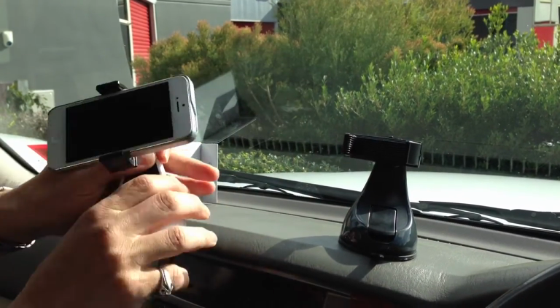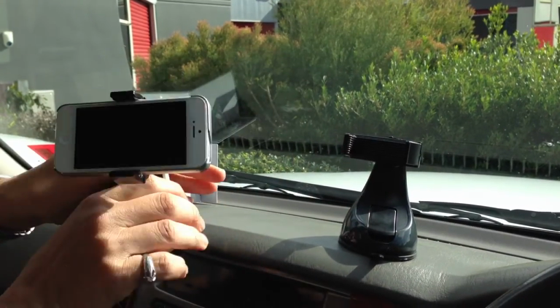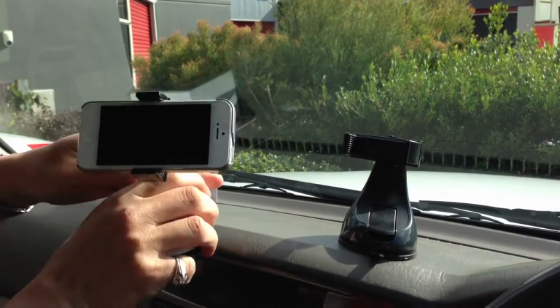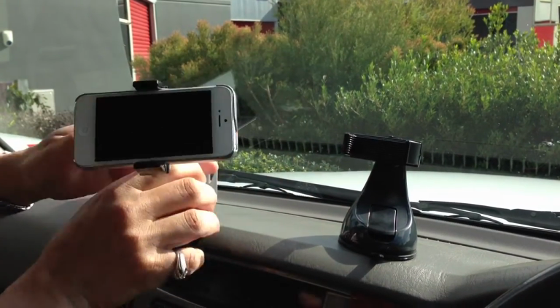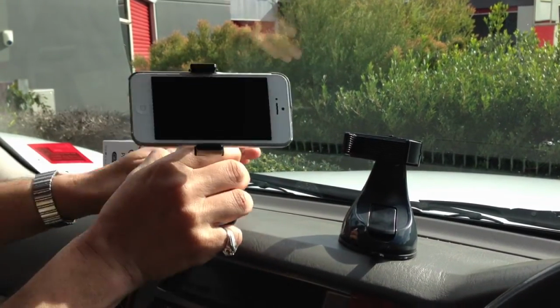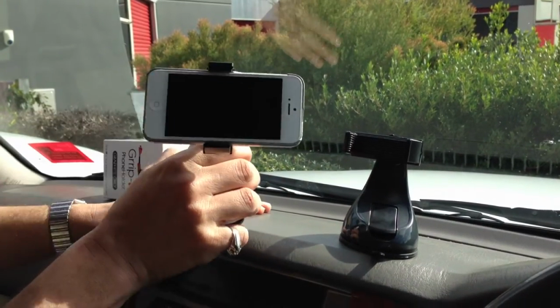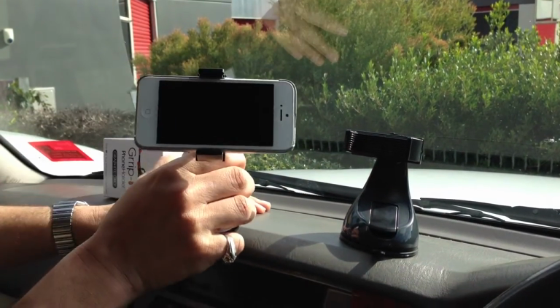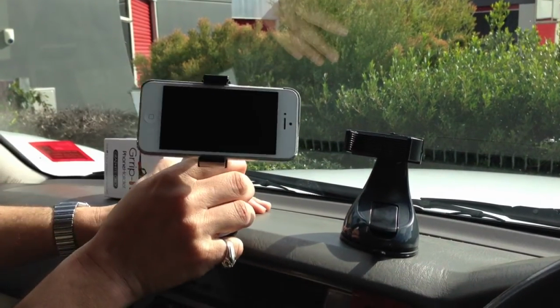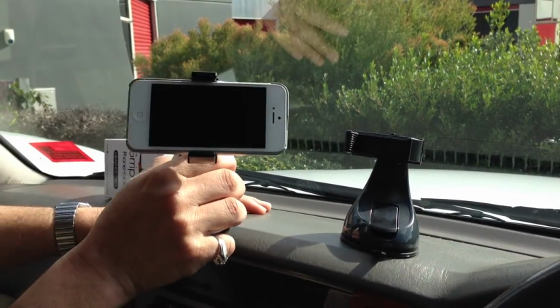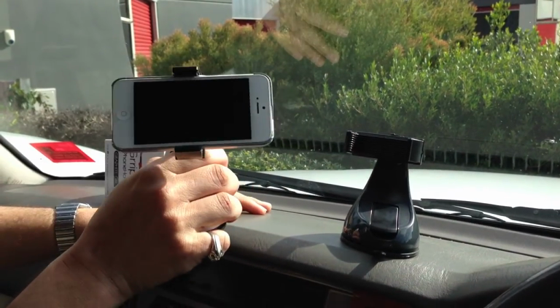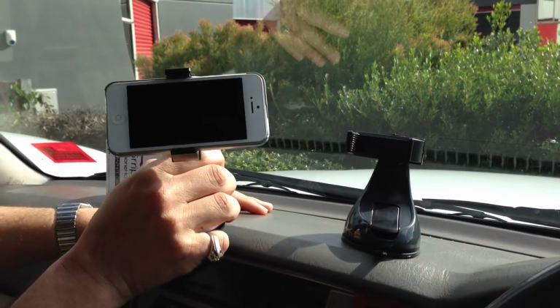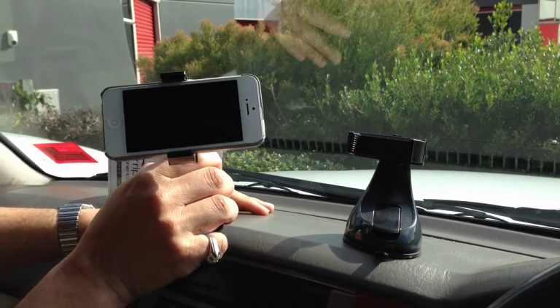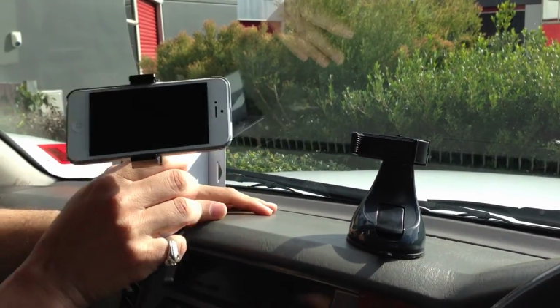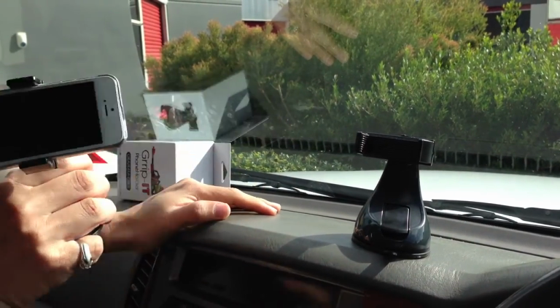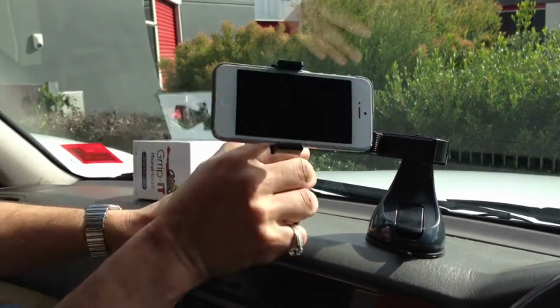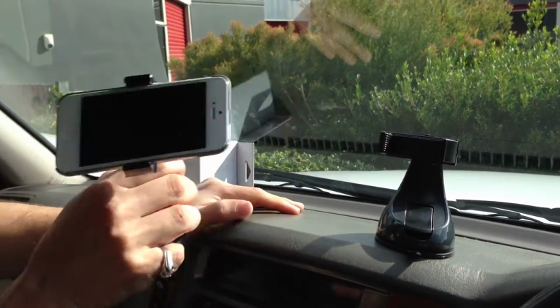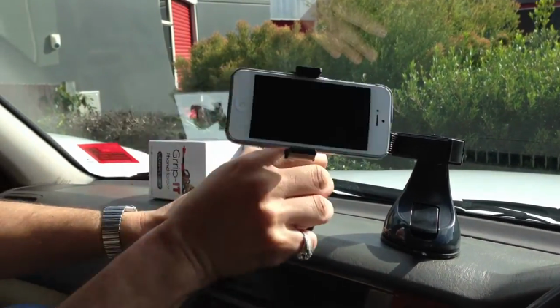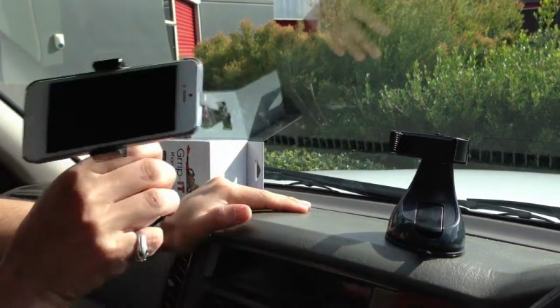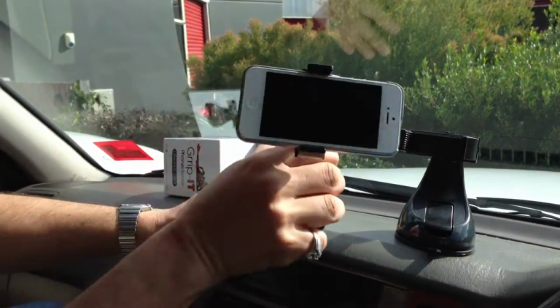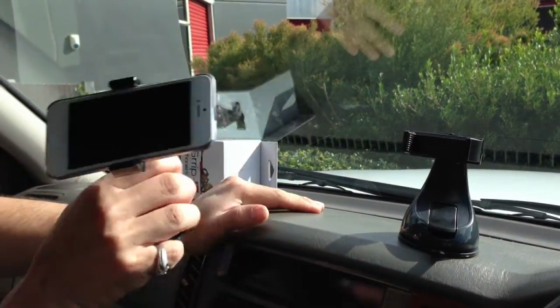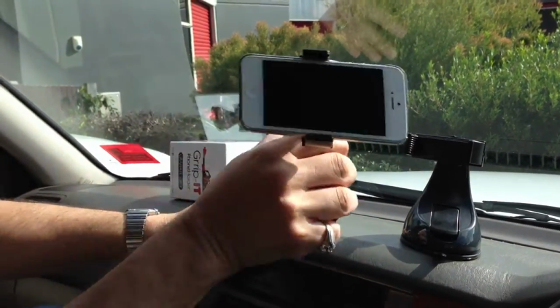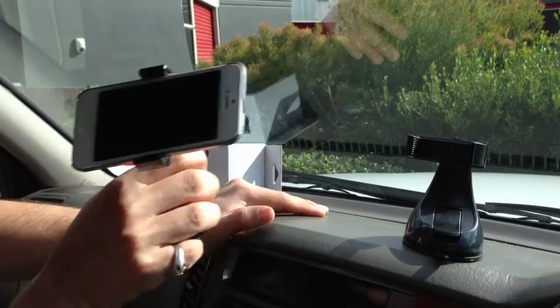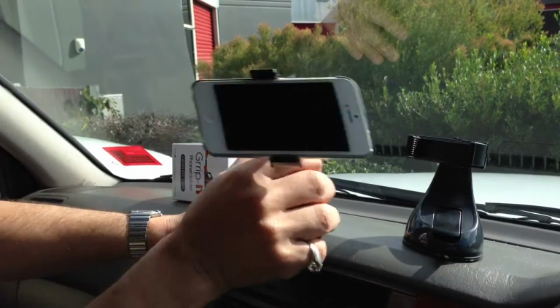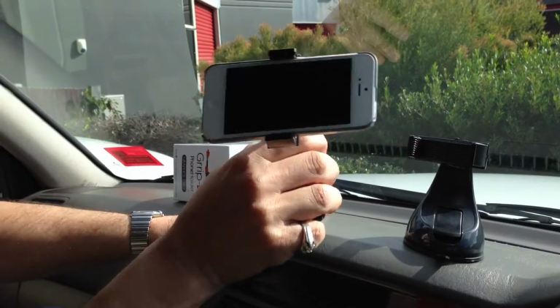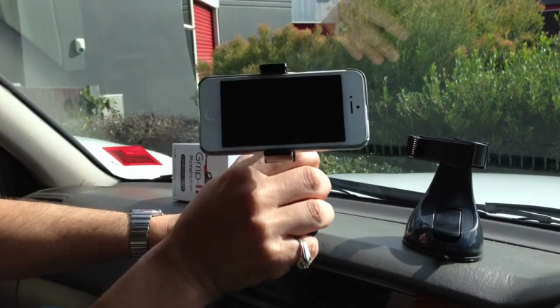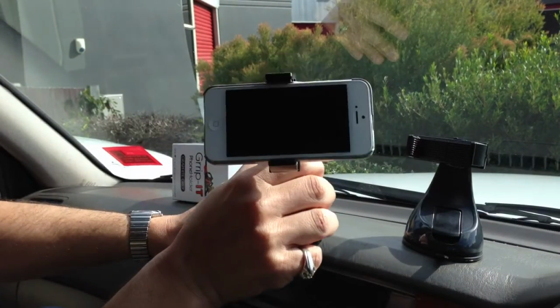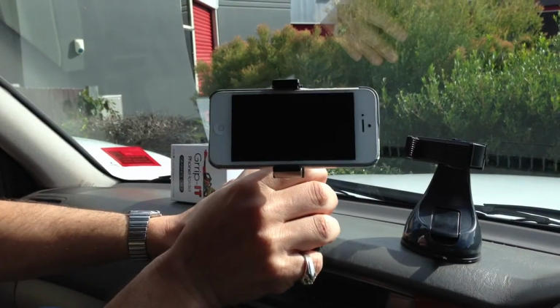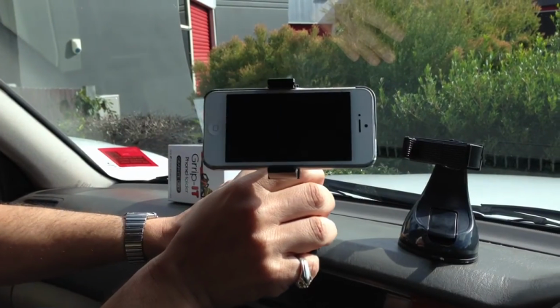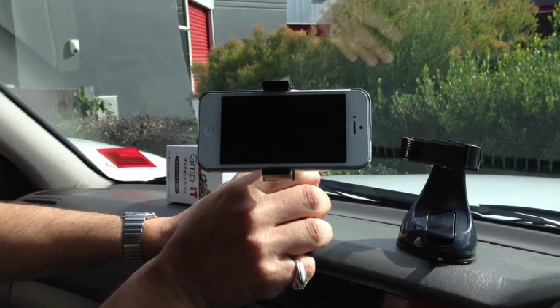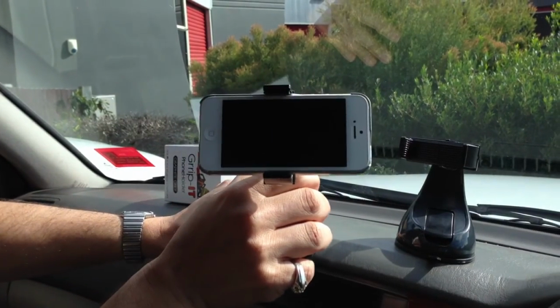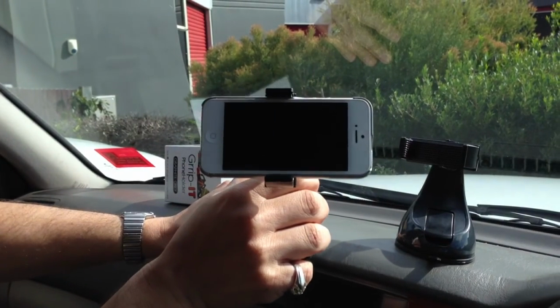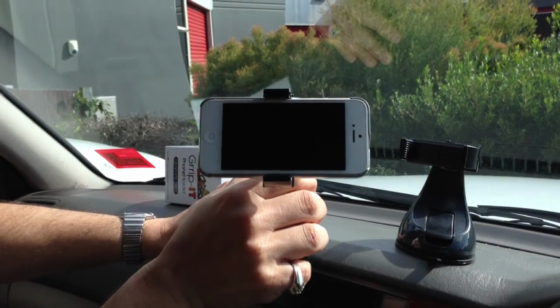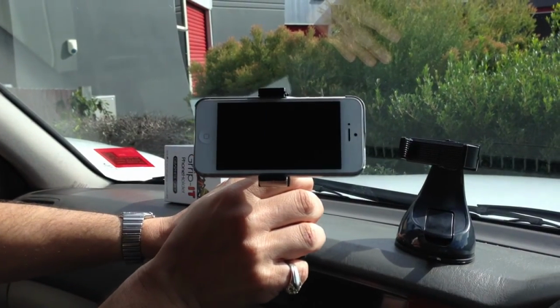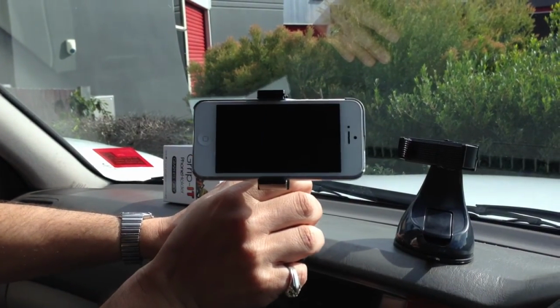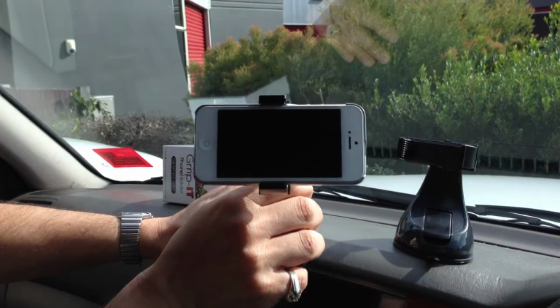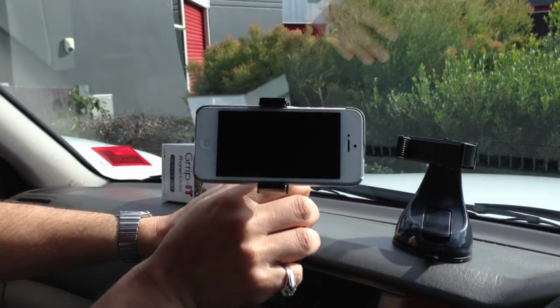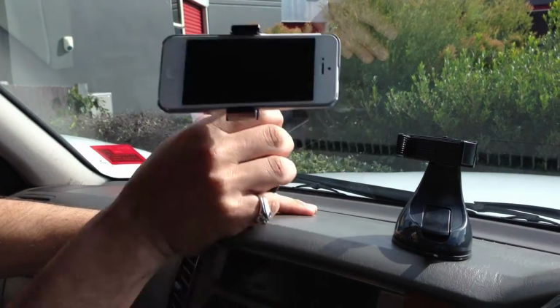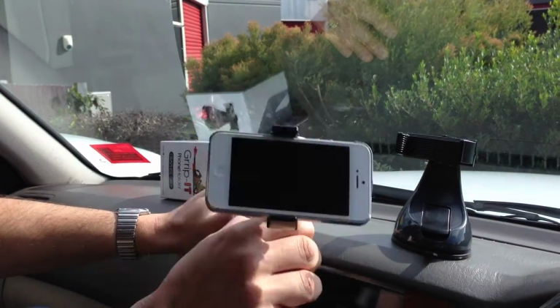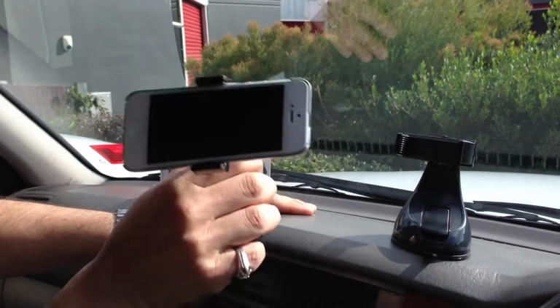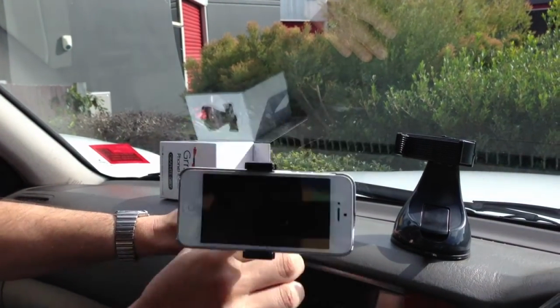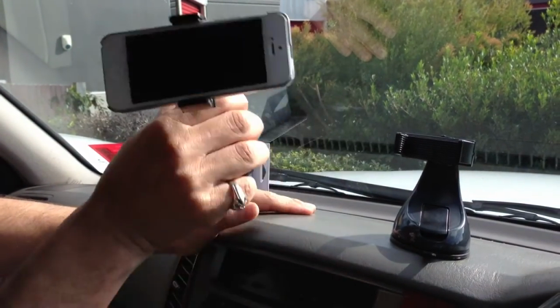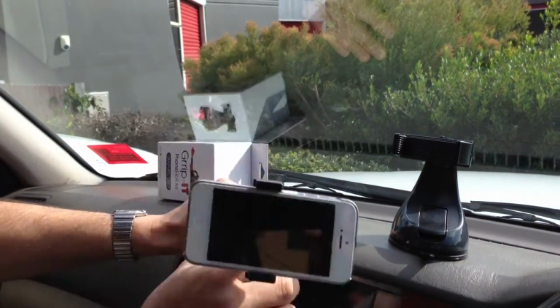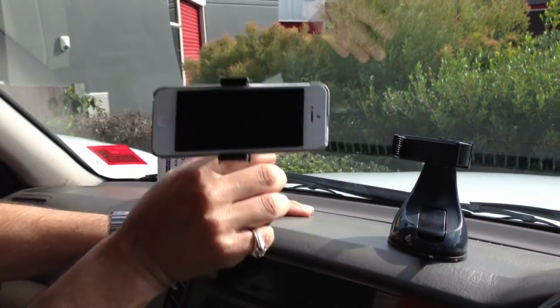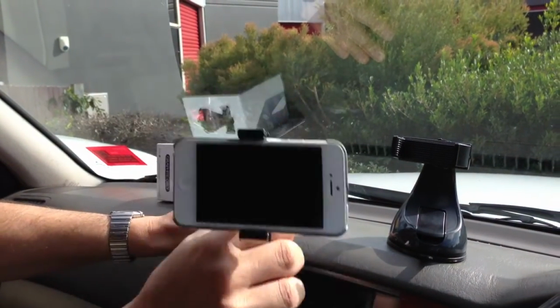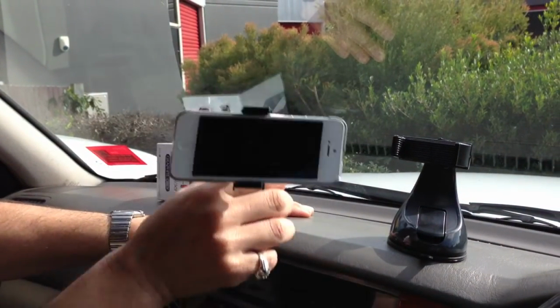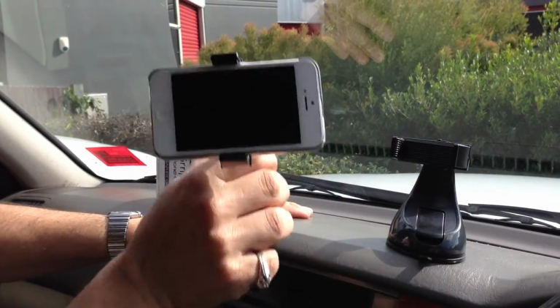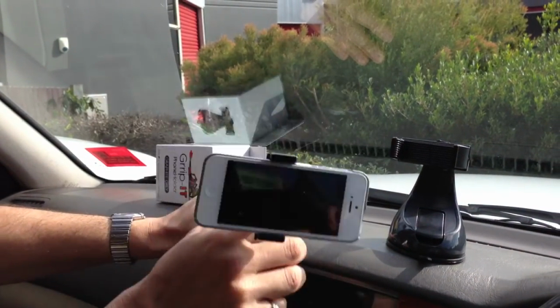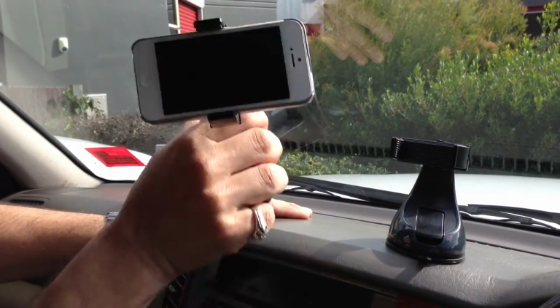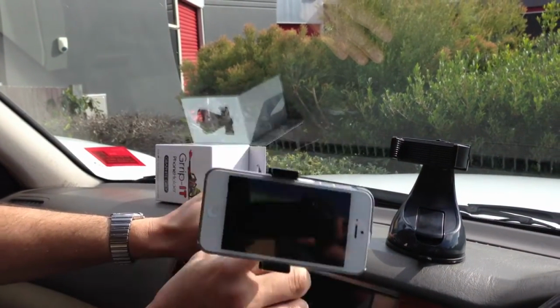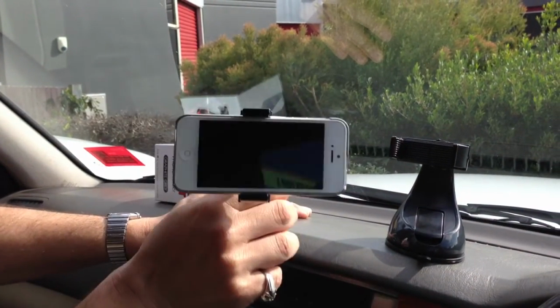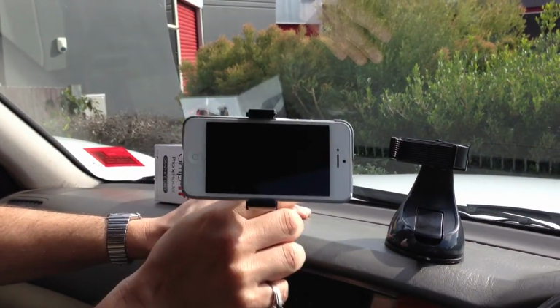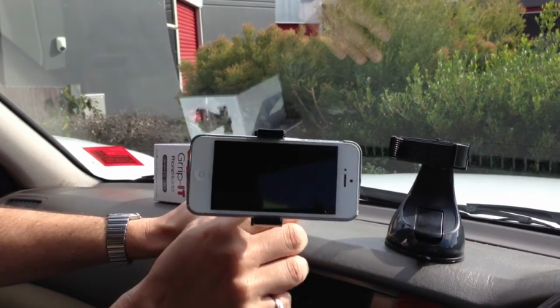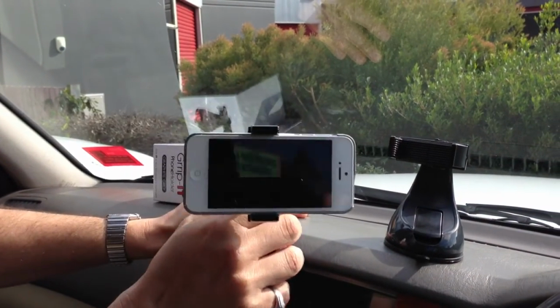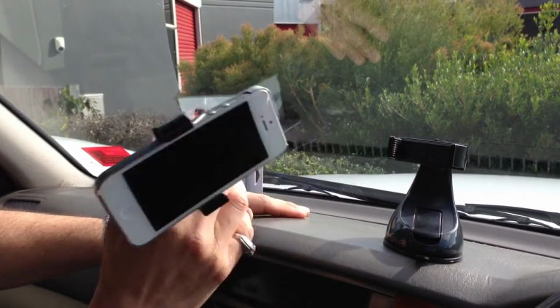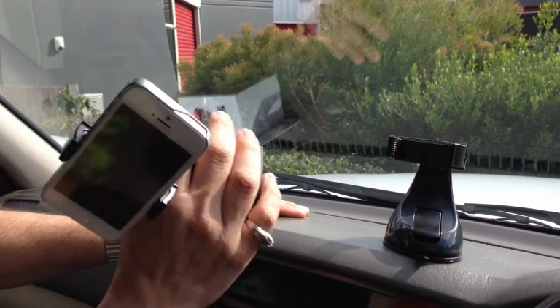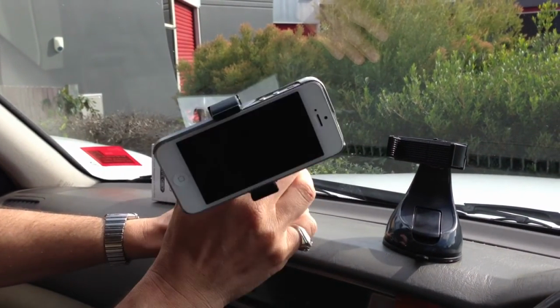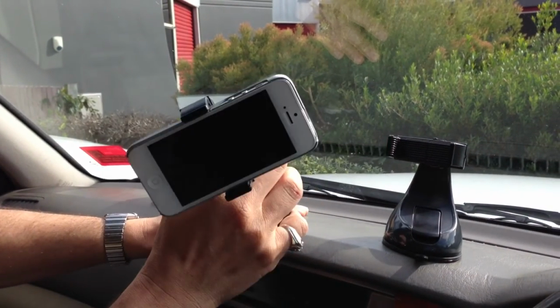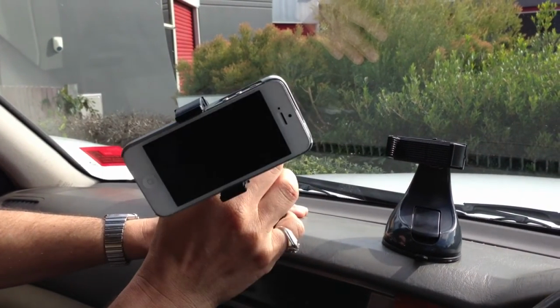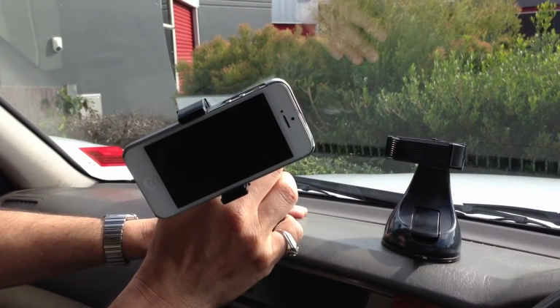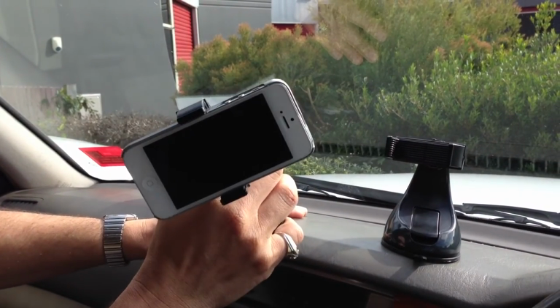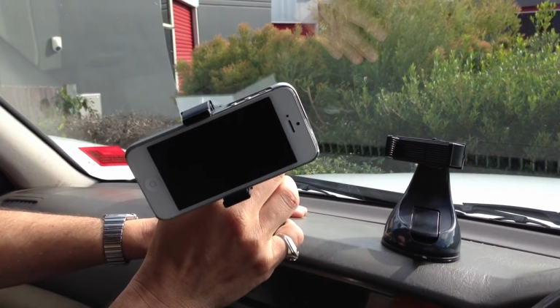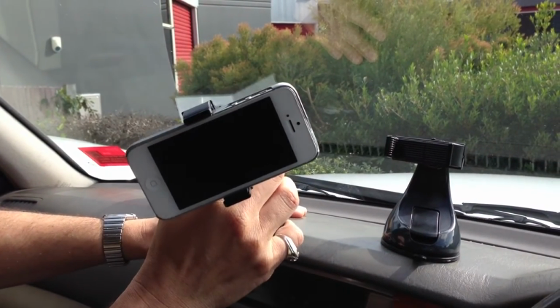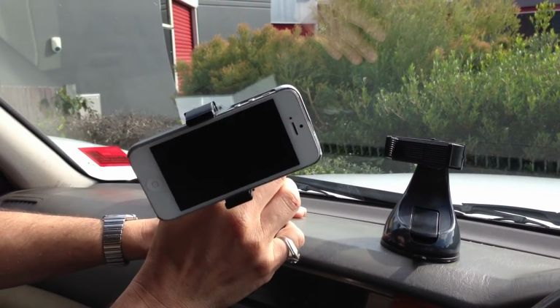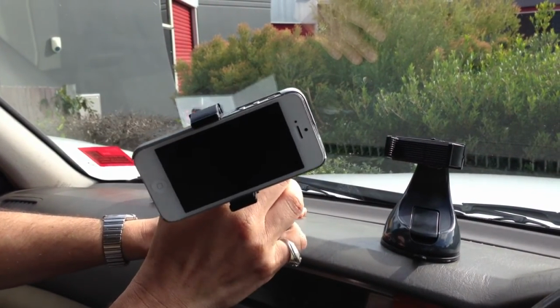Well, here it is — shaken that way, with G-forces that way, and bumpy roads that way. Get yourself one.